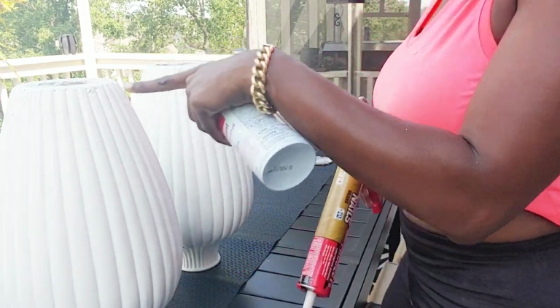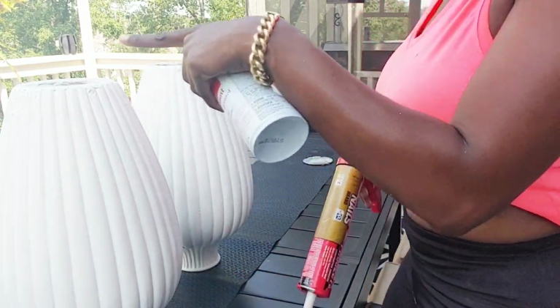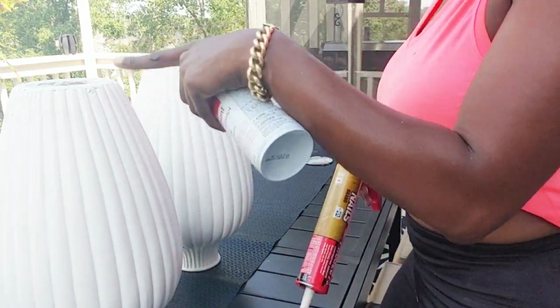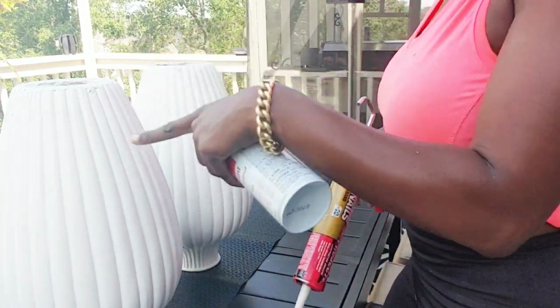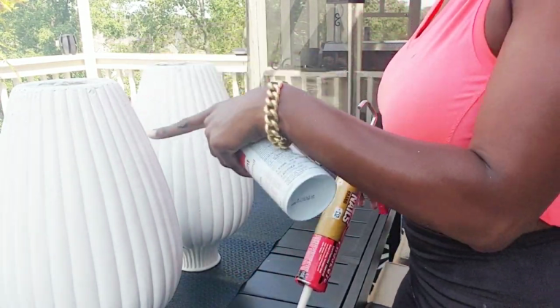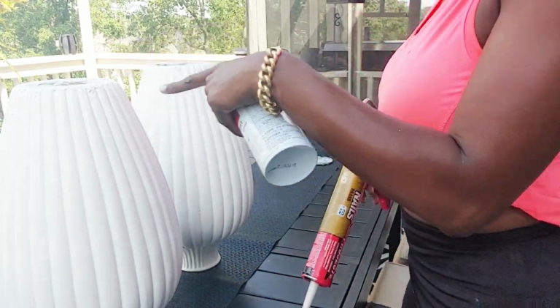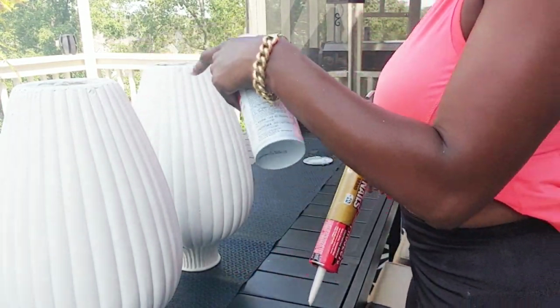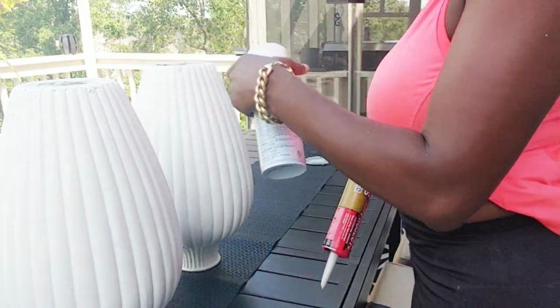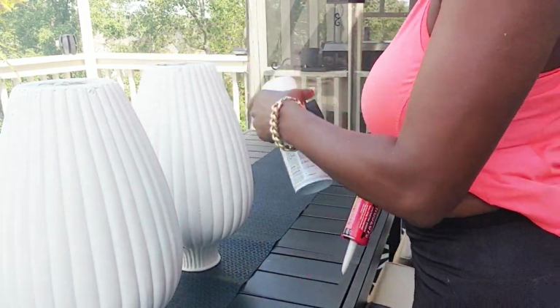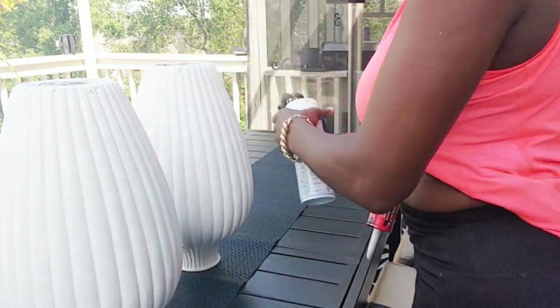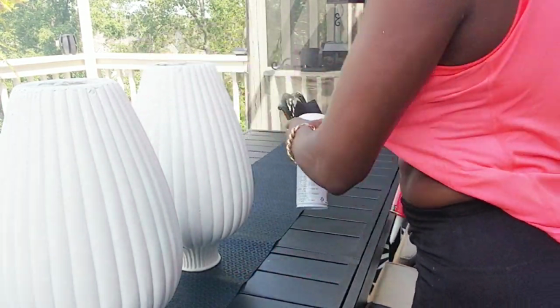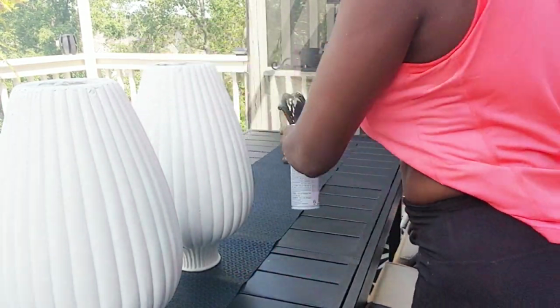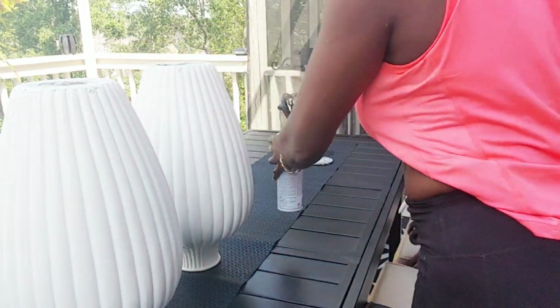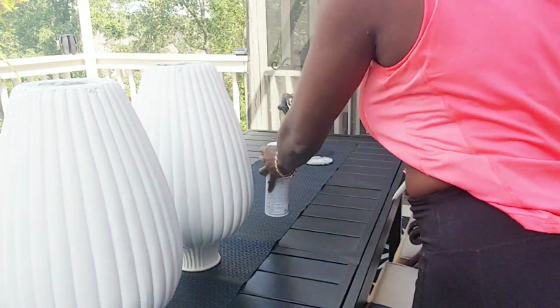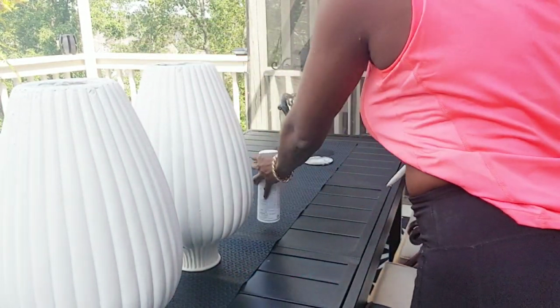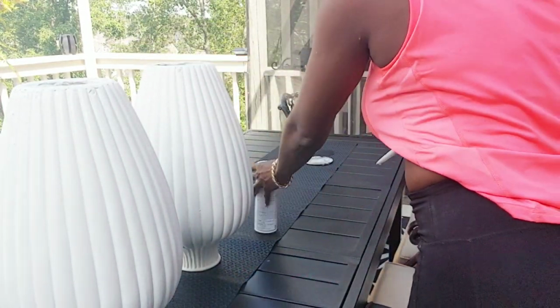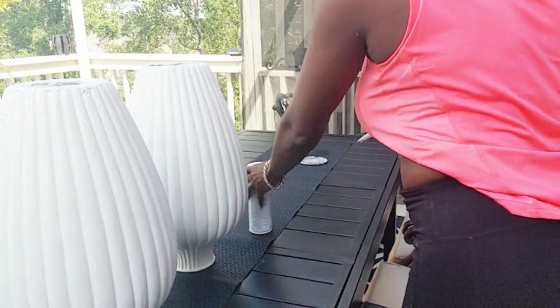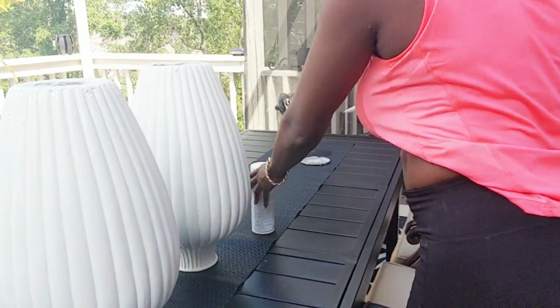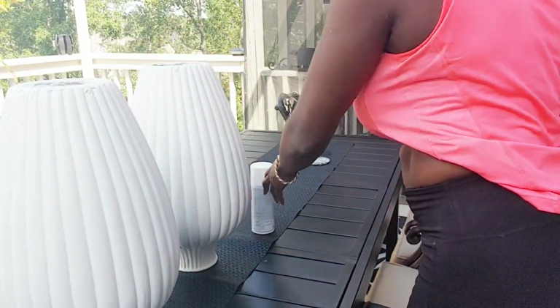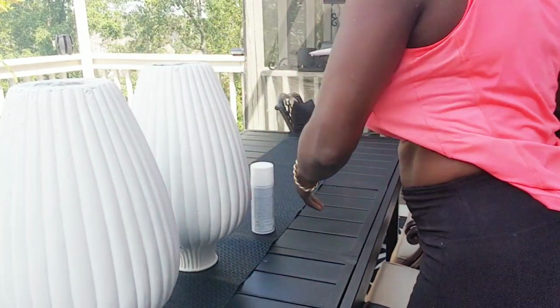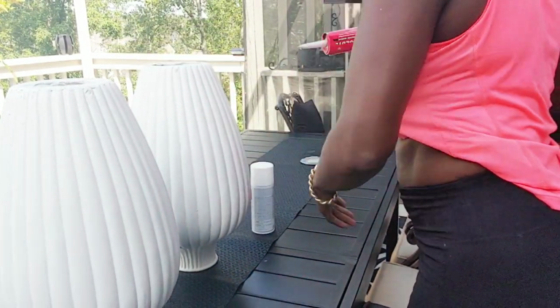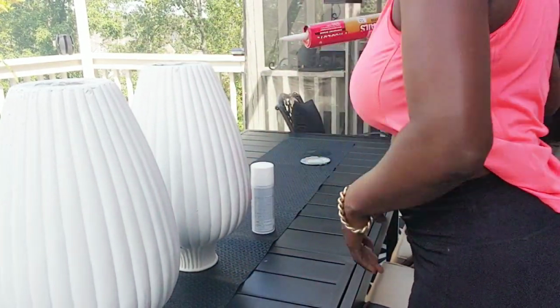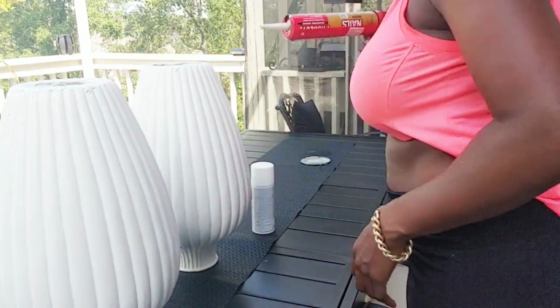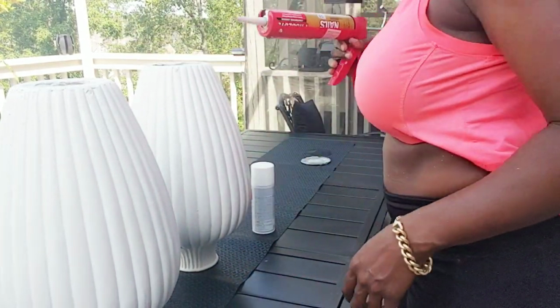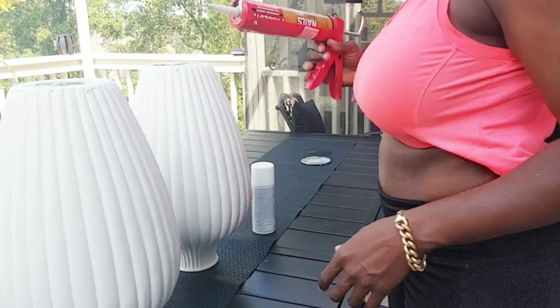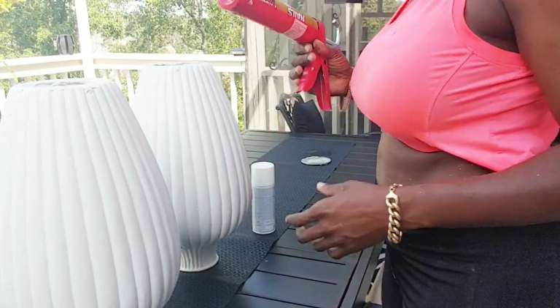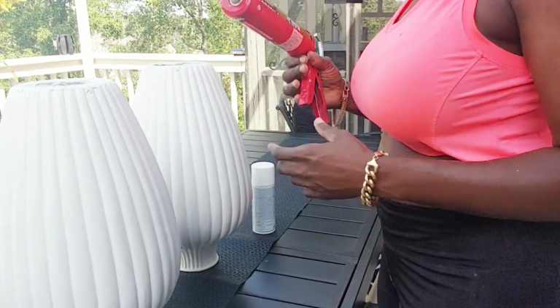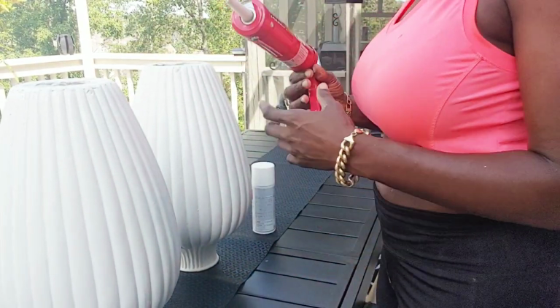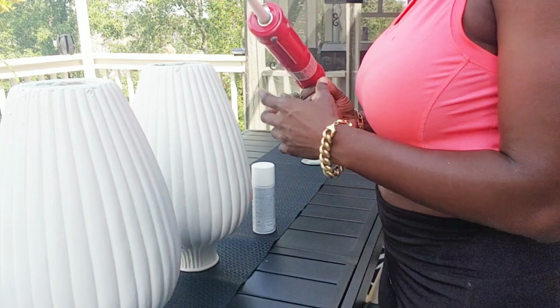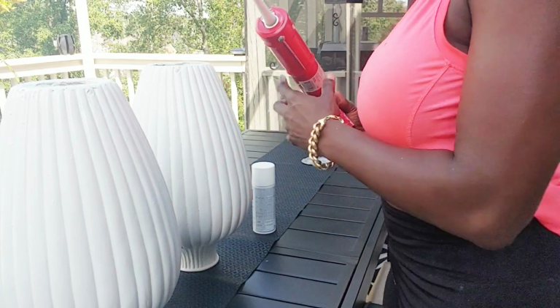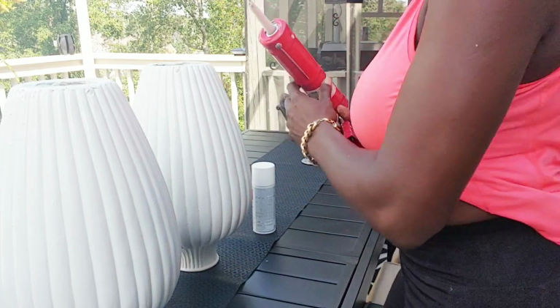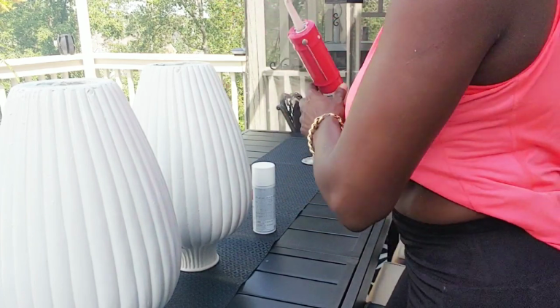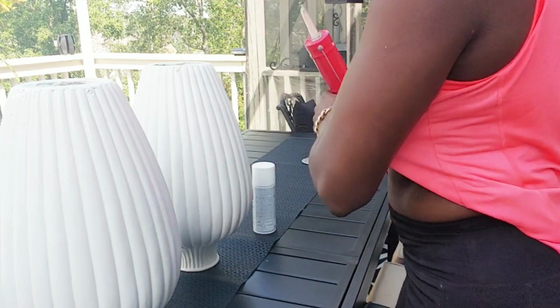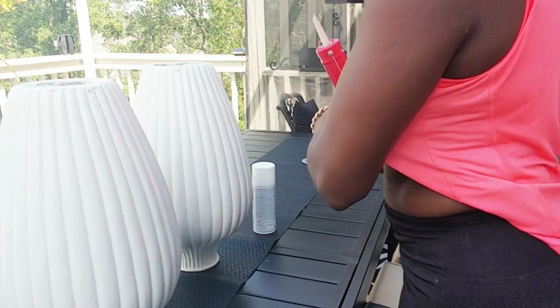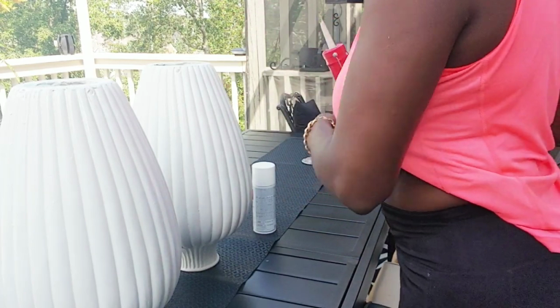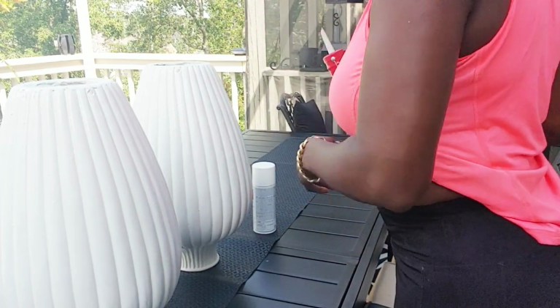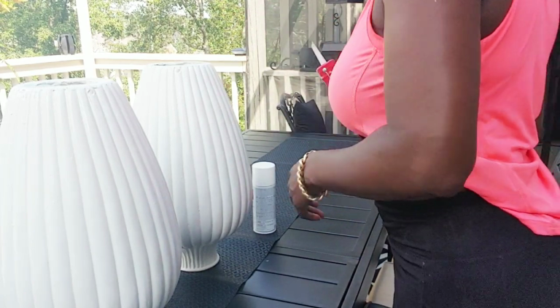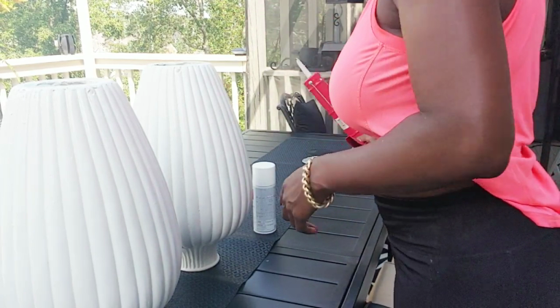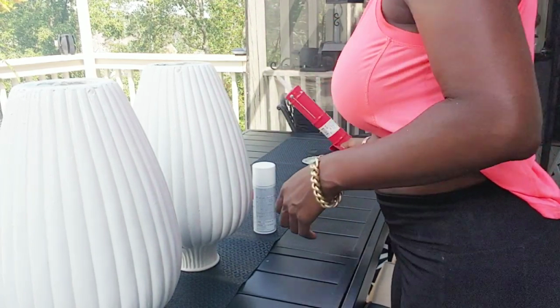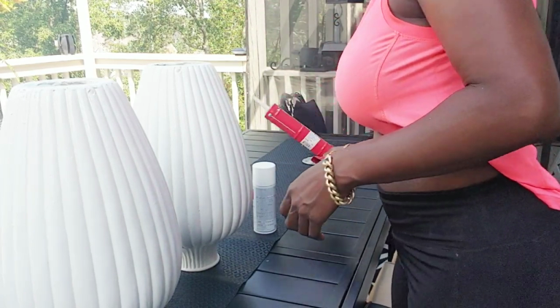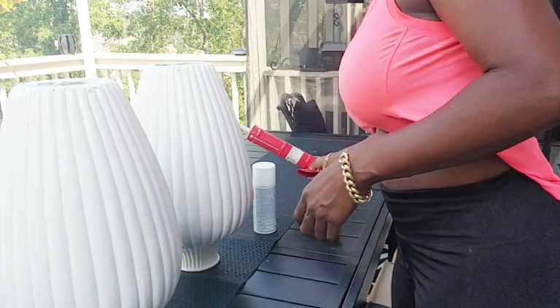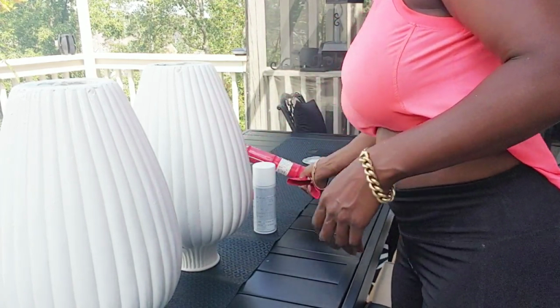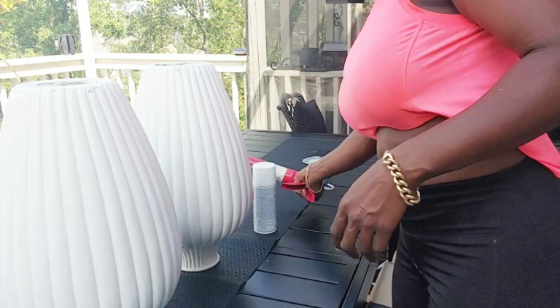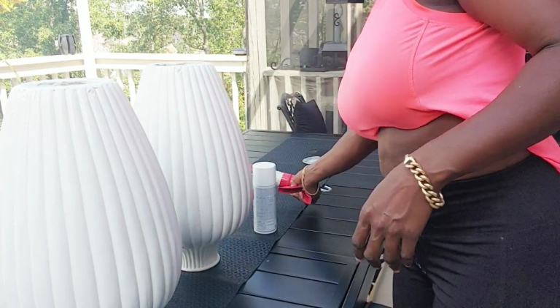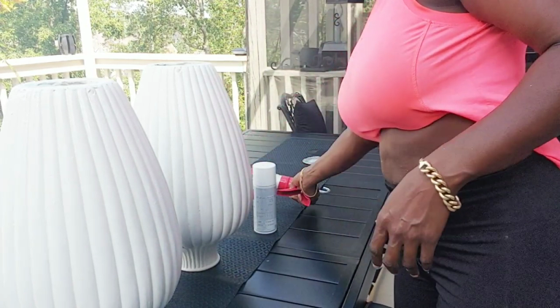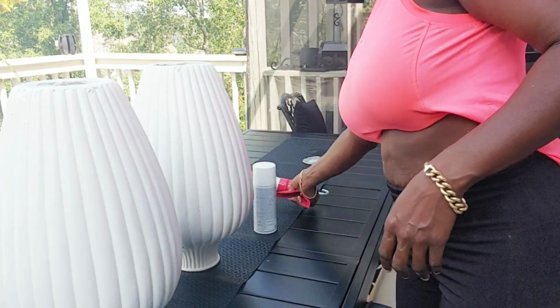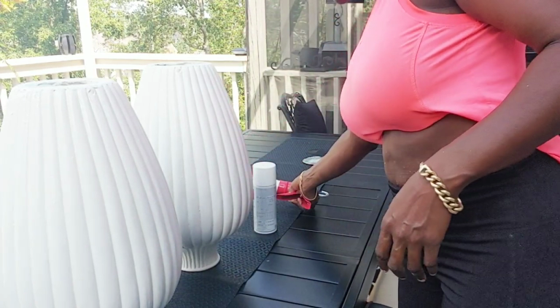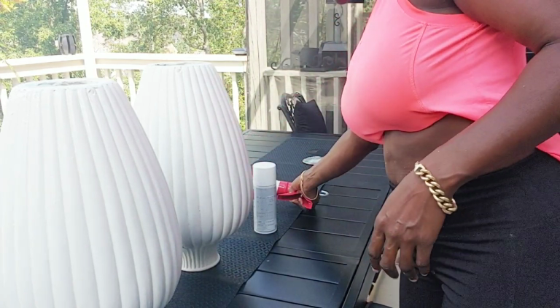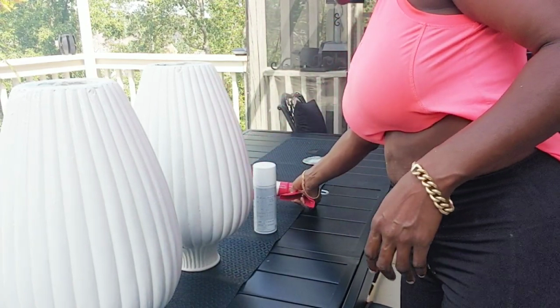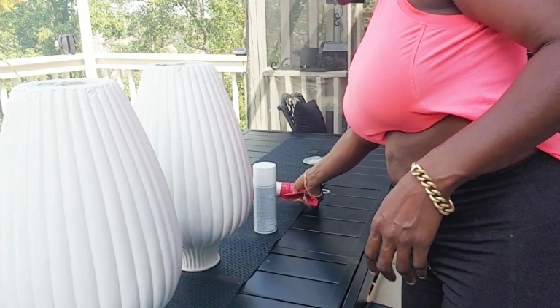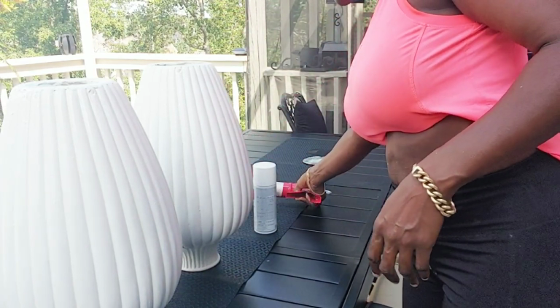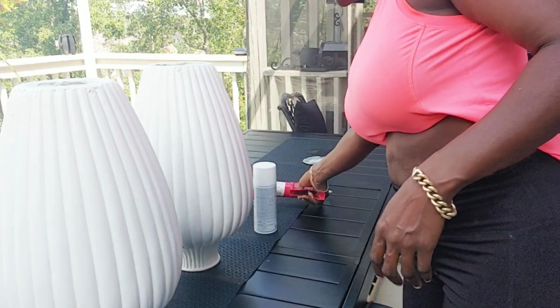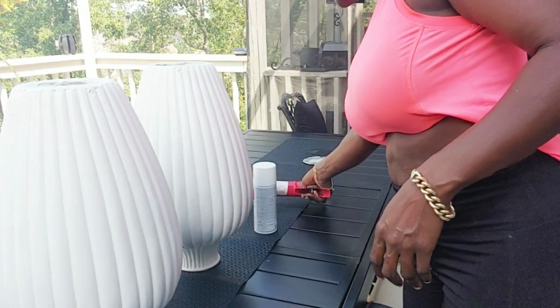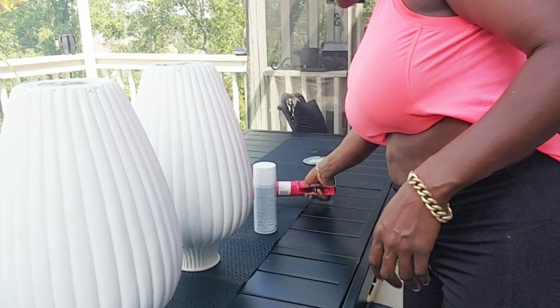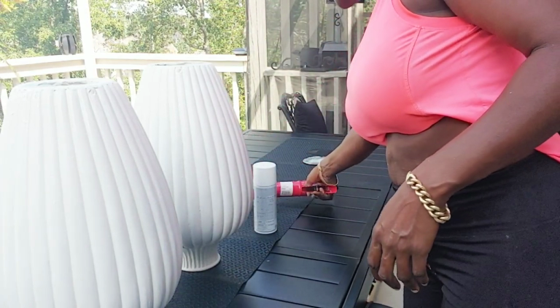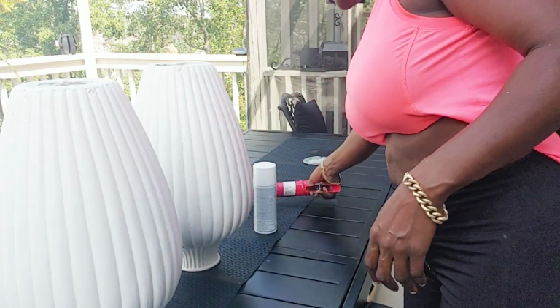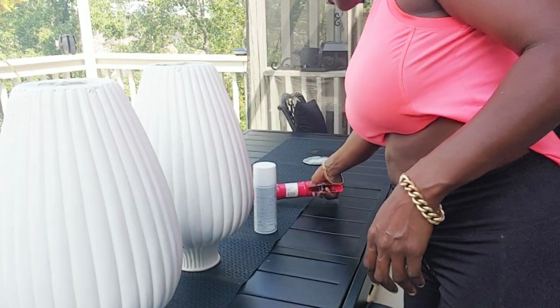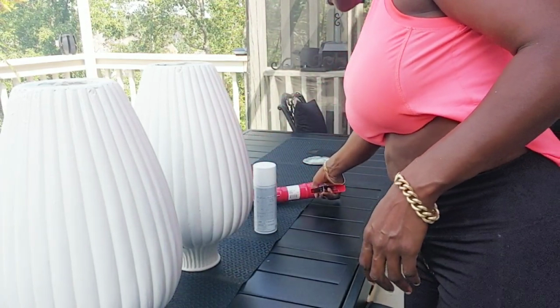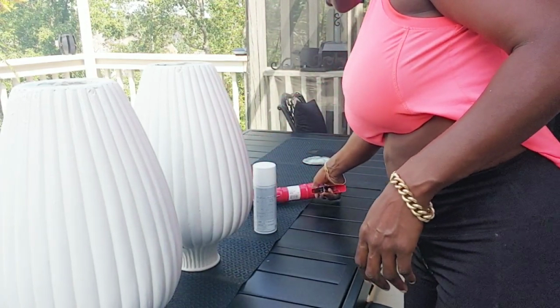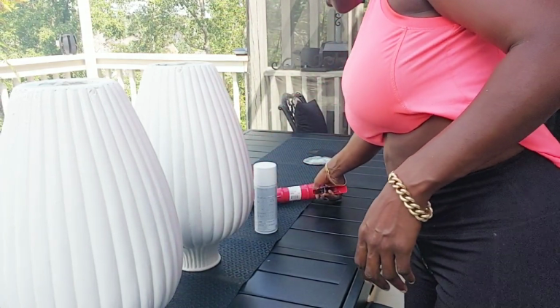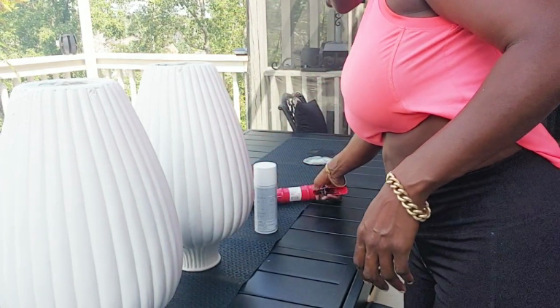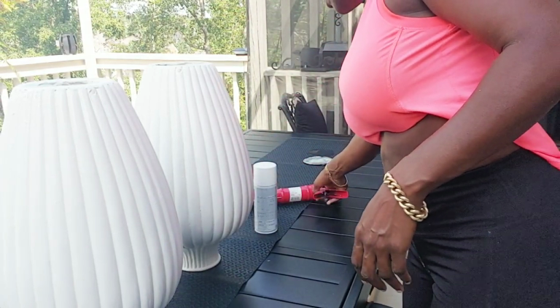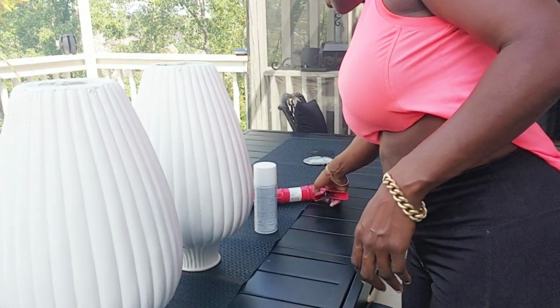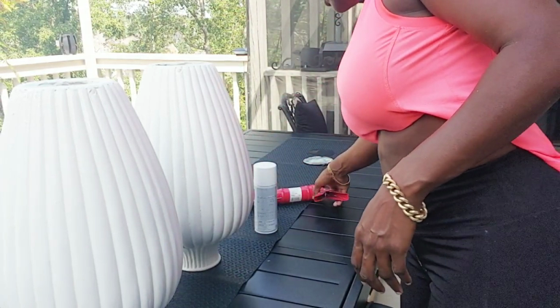The paint I used is from Lowe's and I paid about 99 cents for the can of paint.